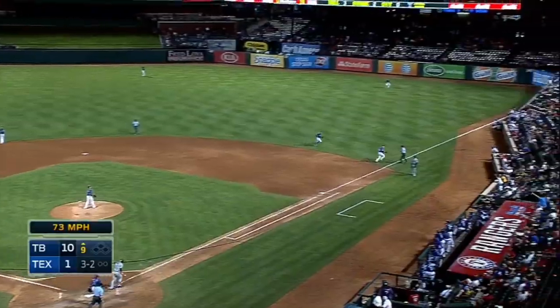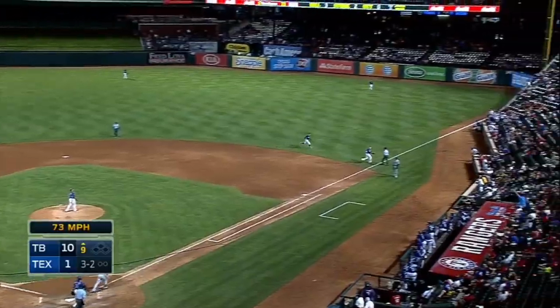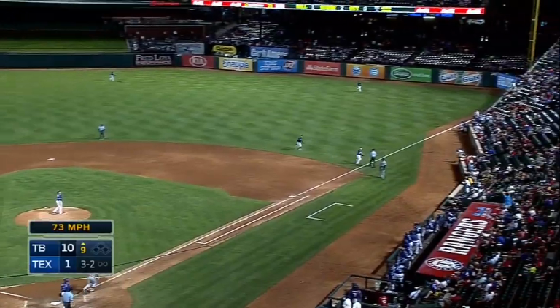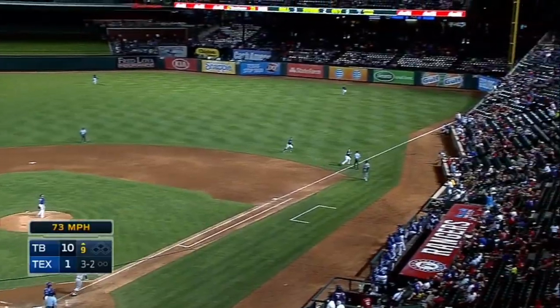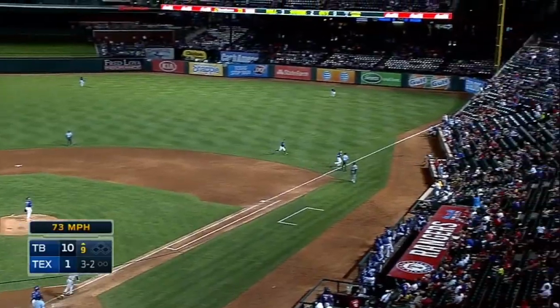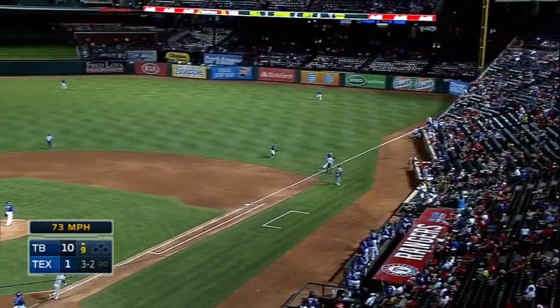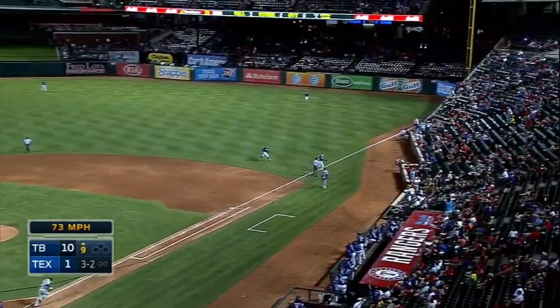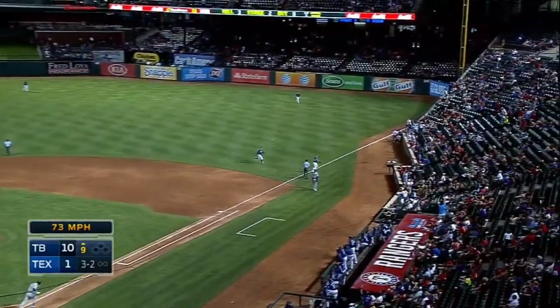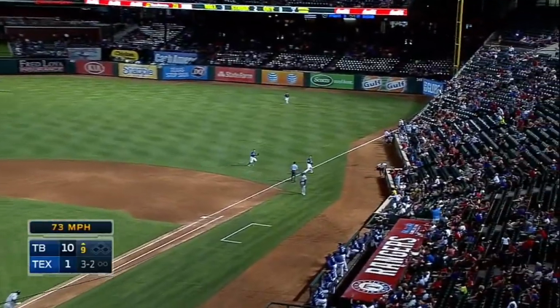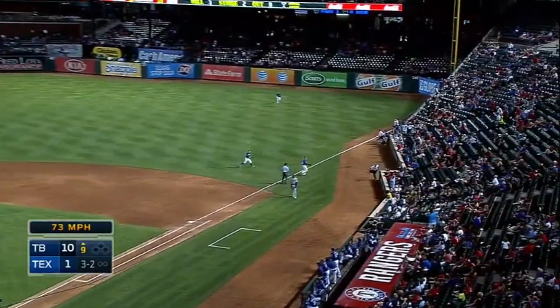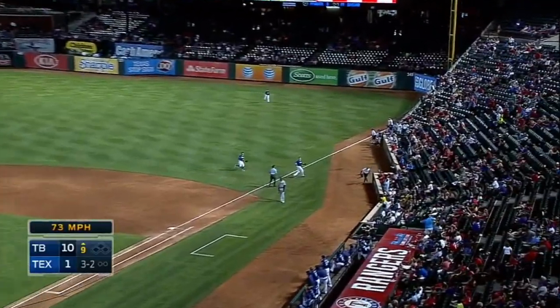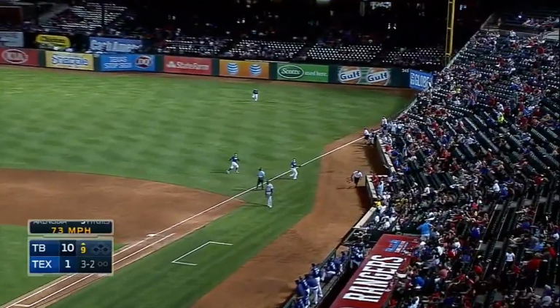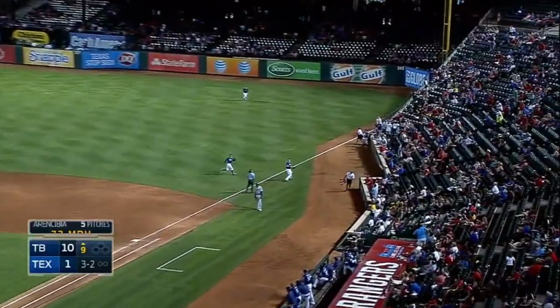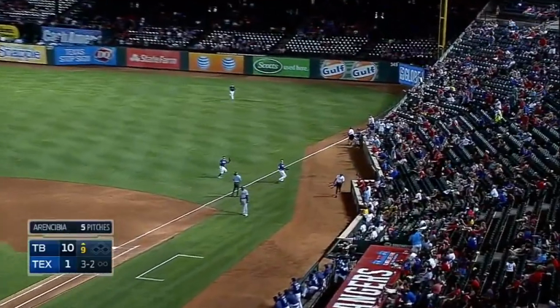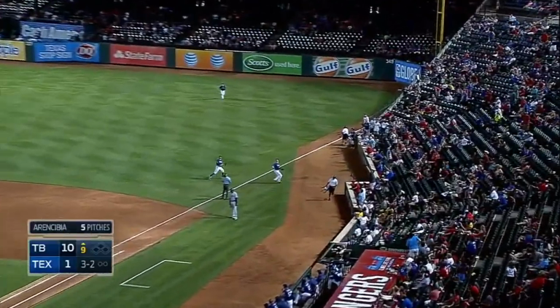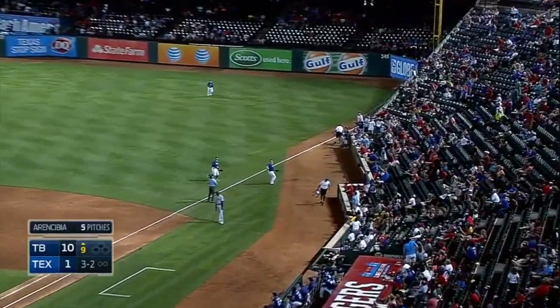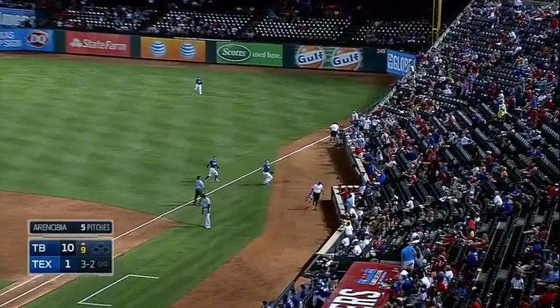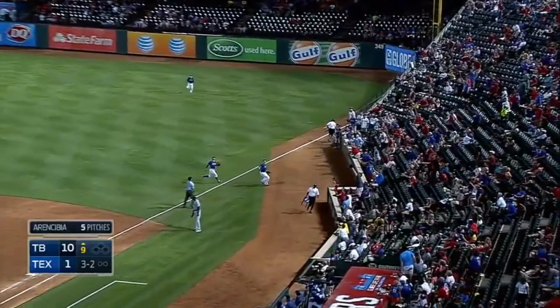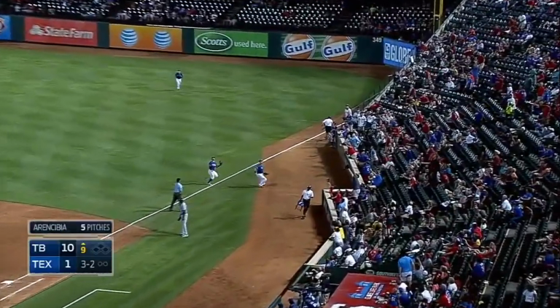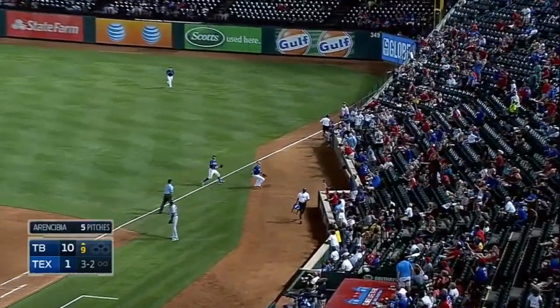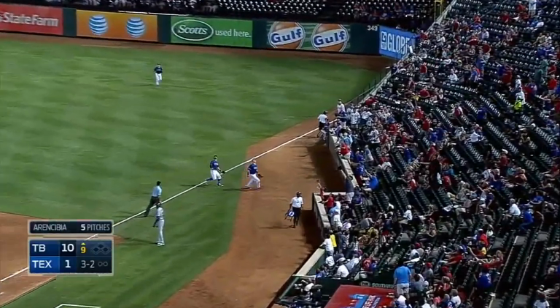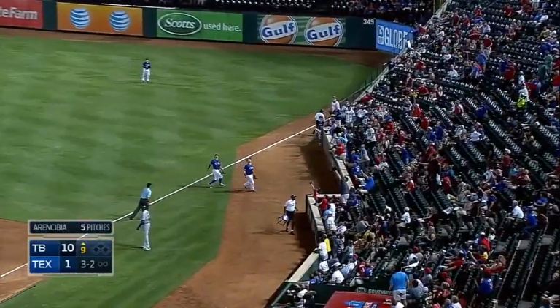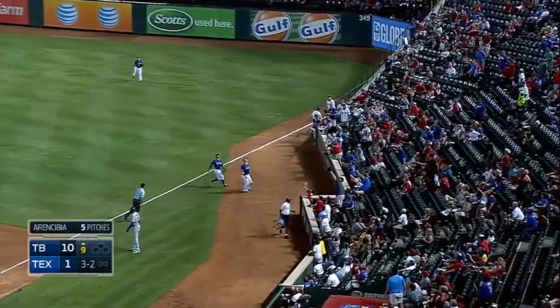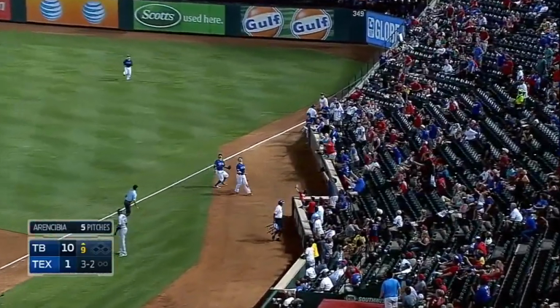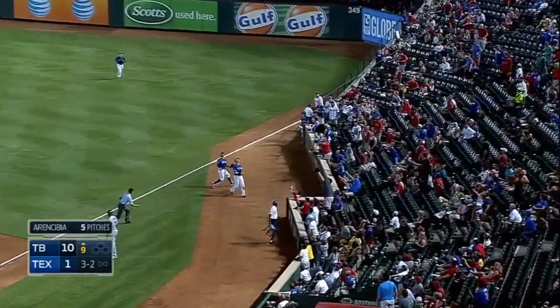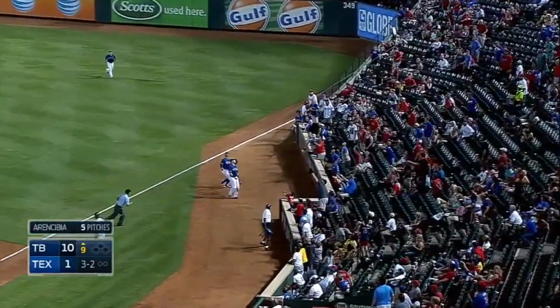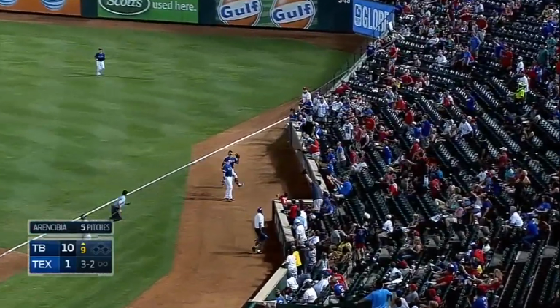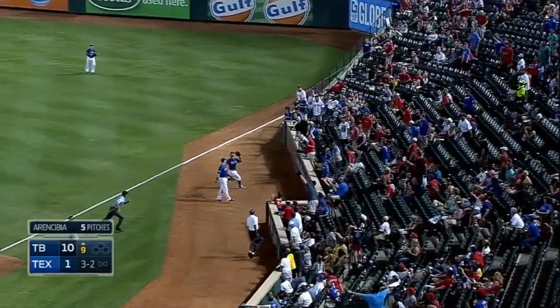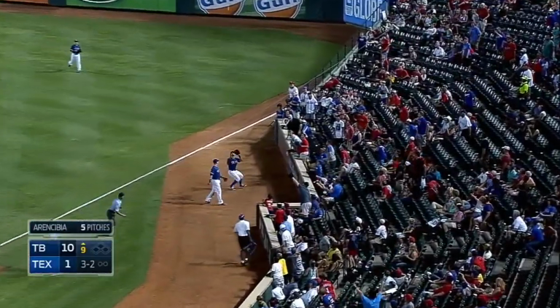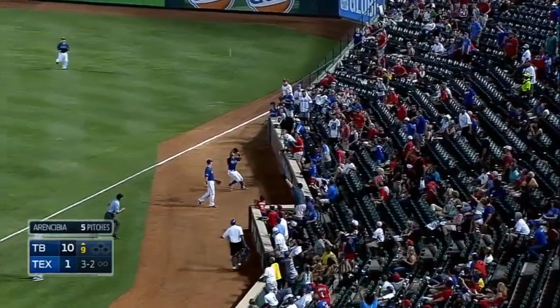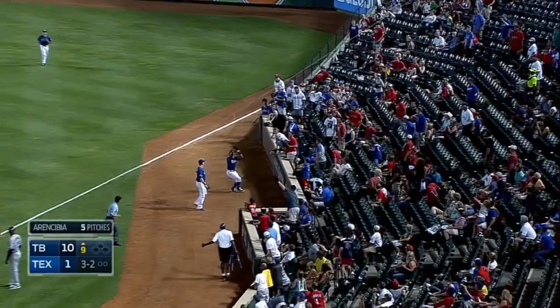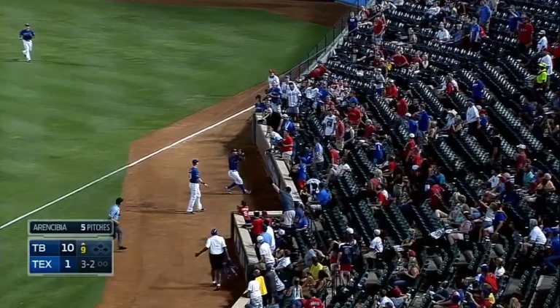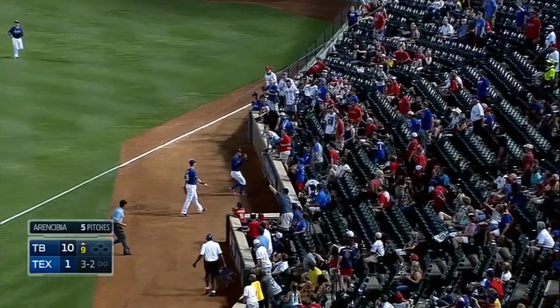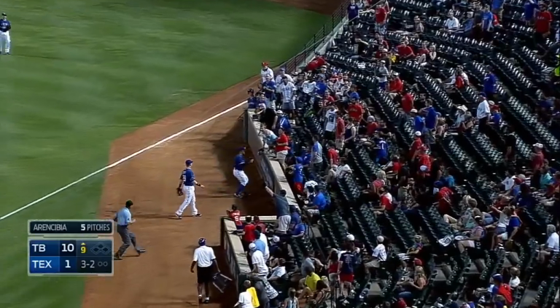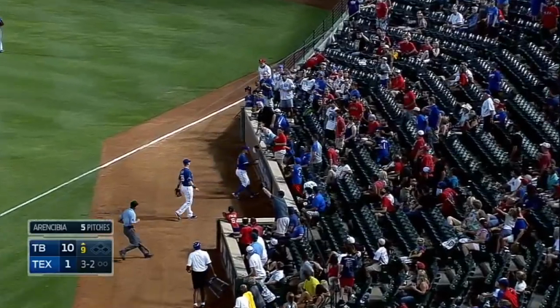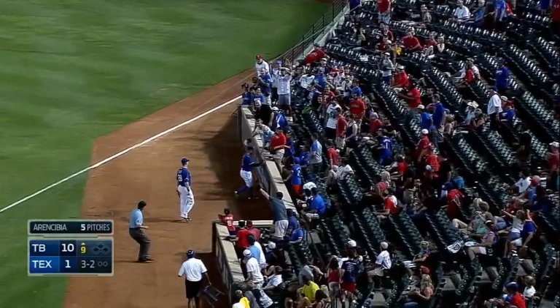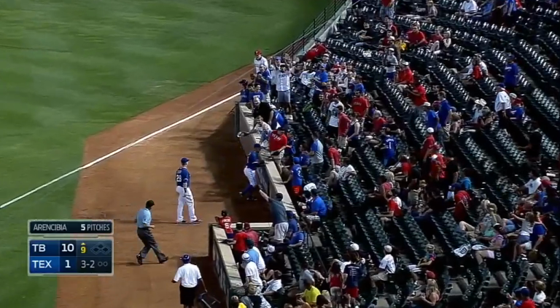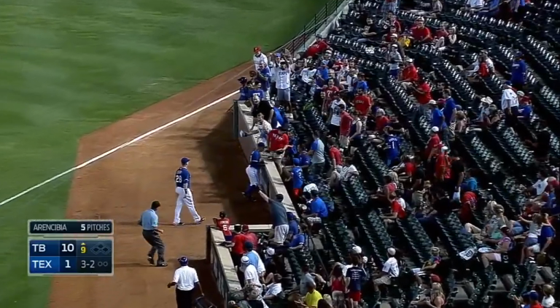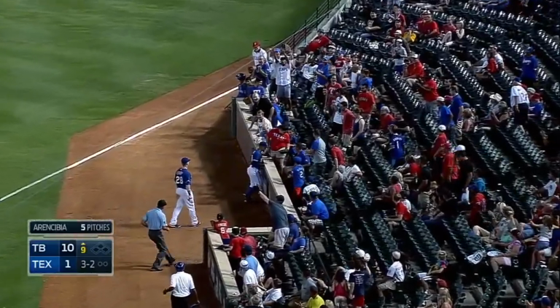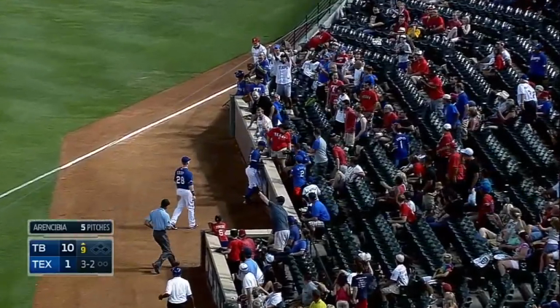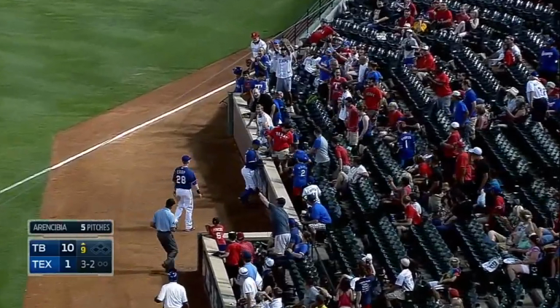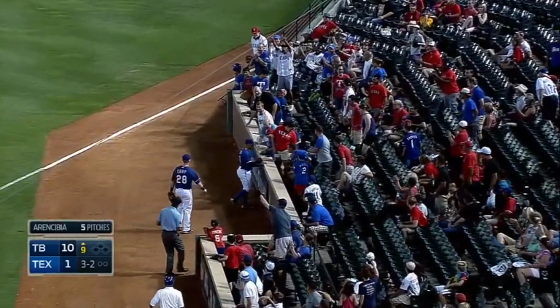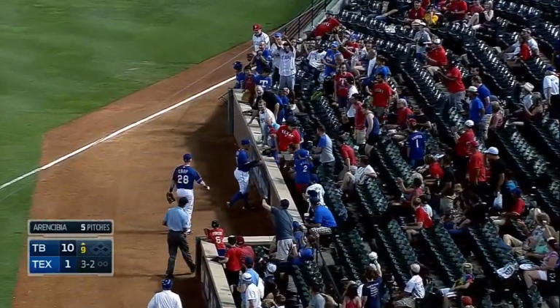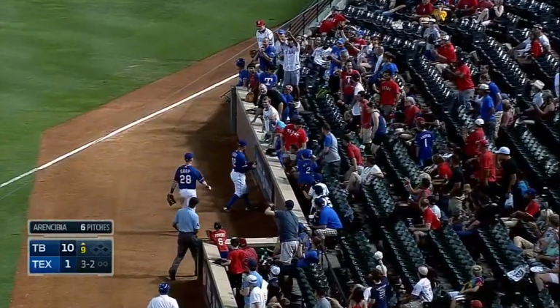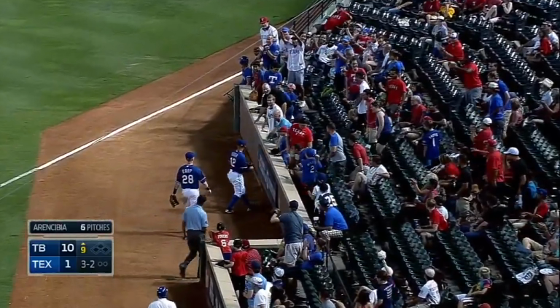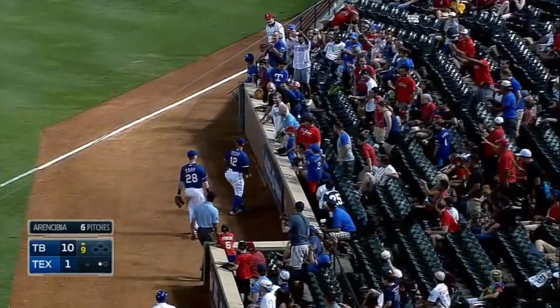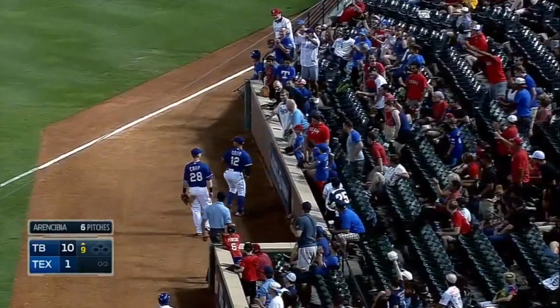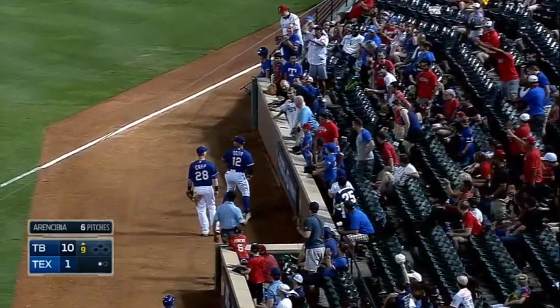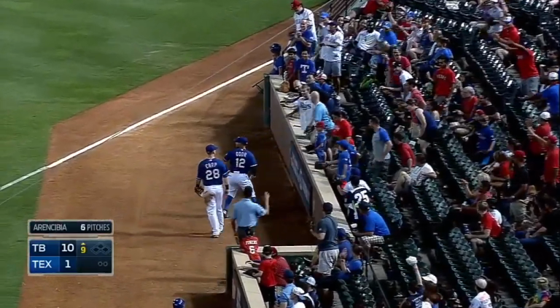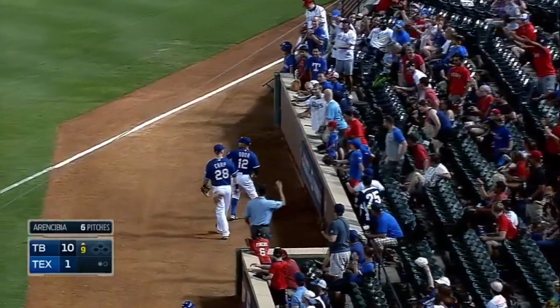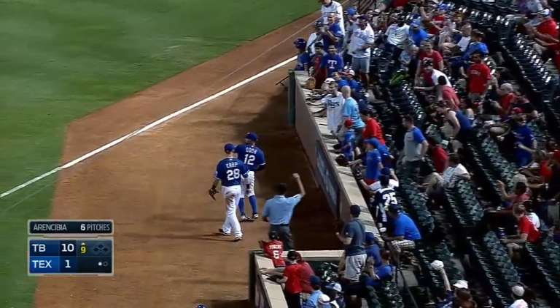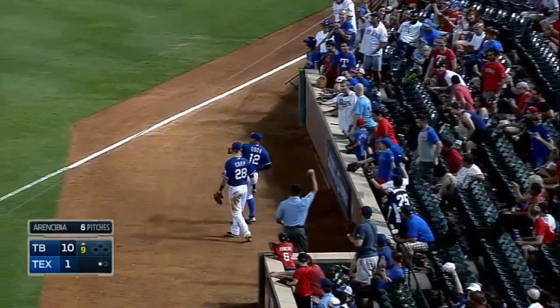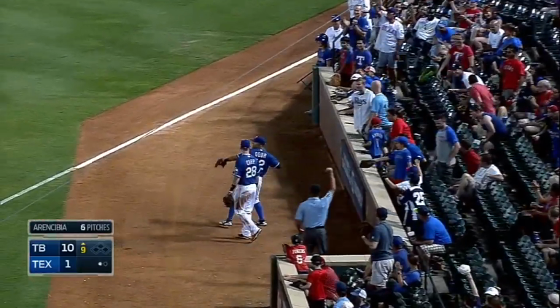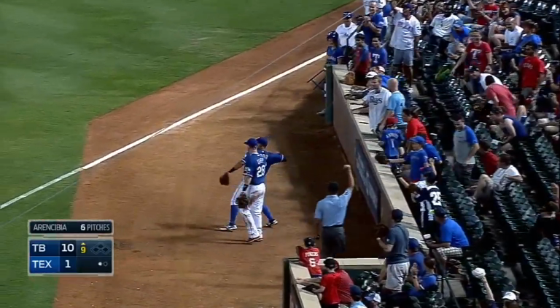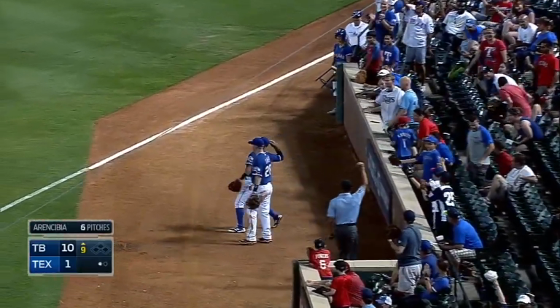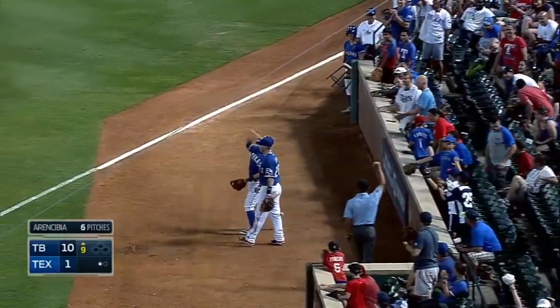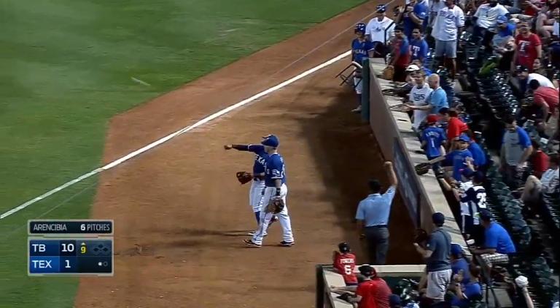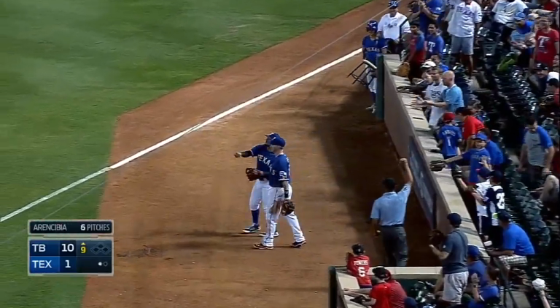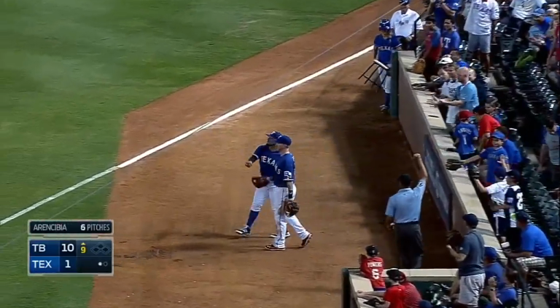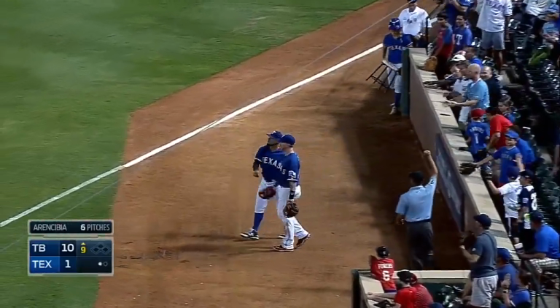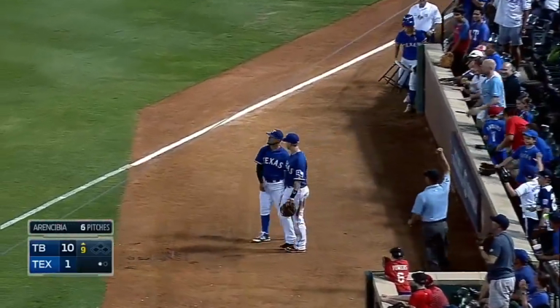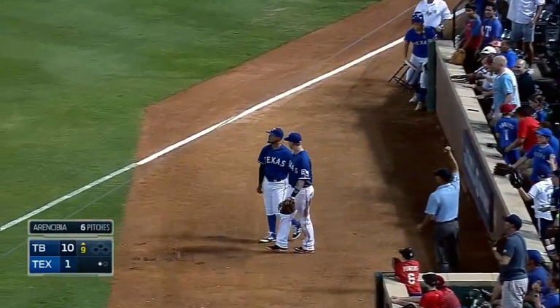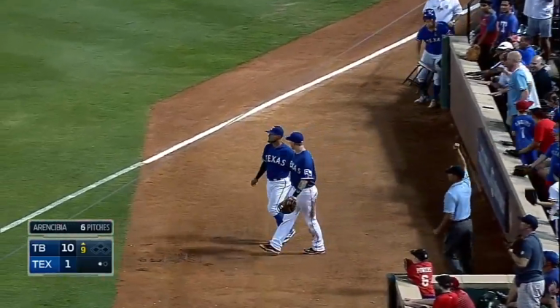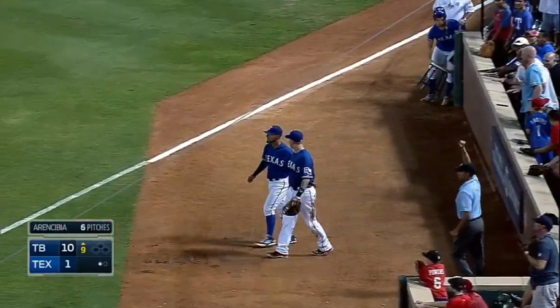Popped up. A play for Karp and Odor. Odor making the call and the catch. That is out number one.